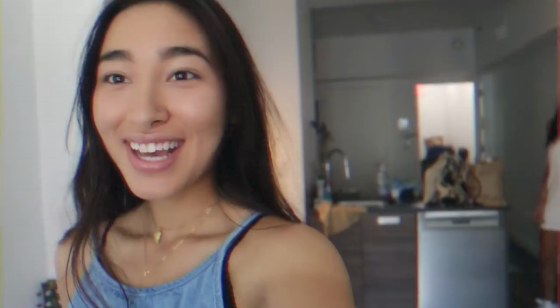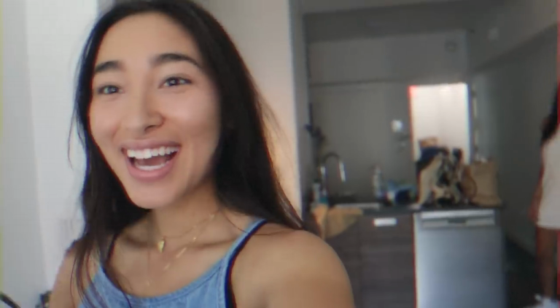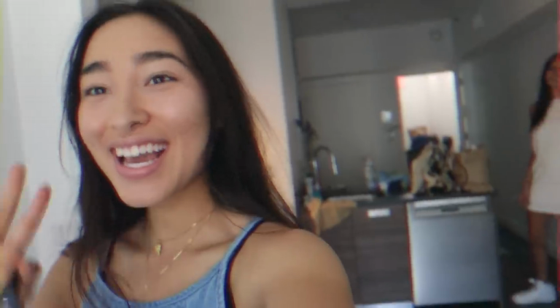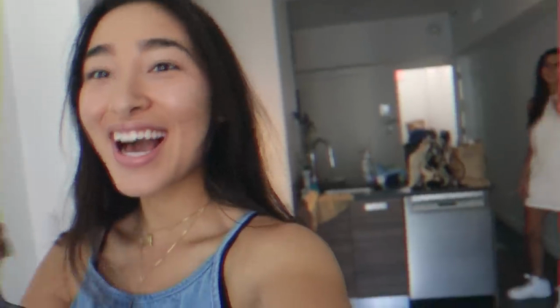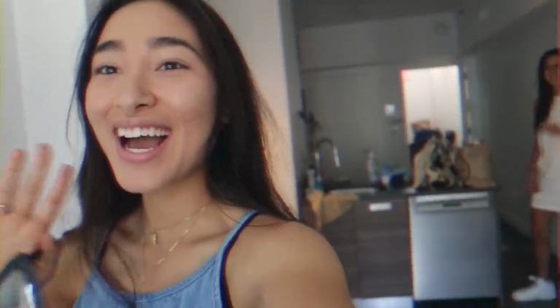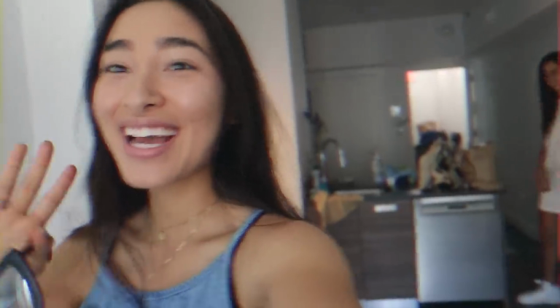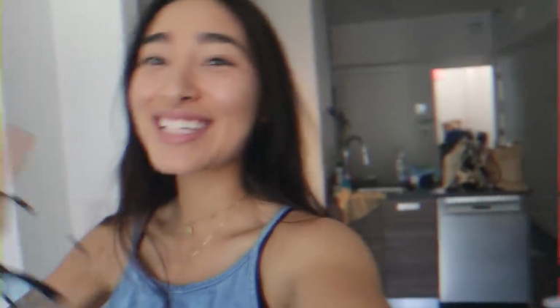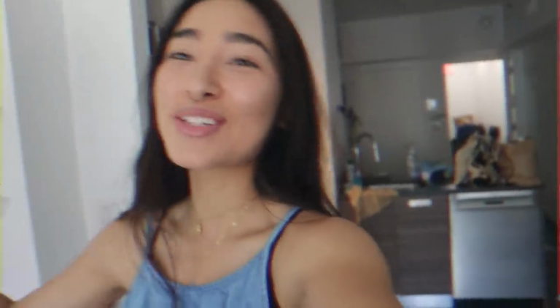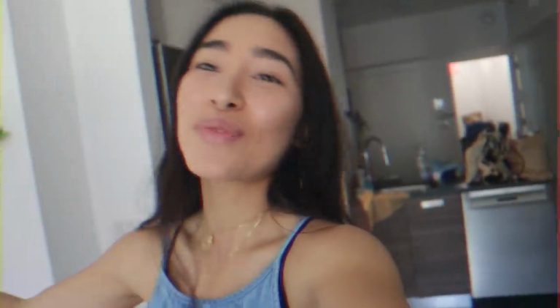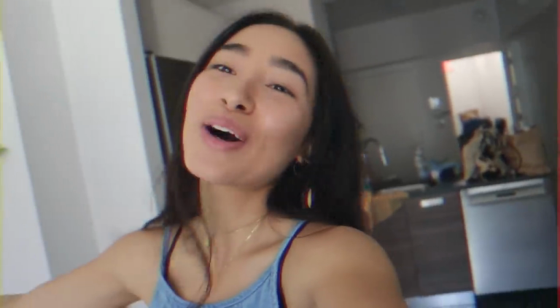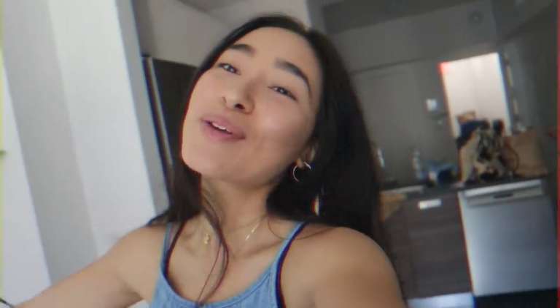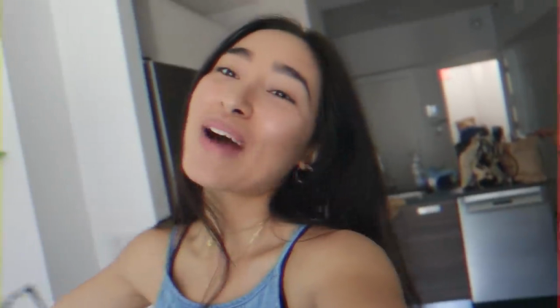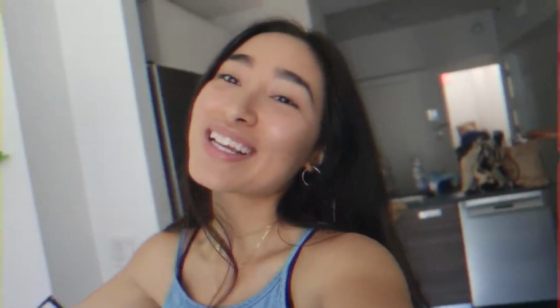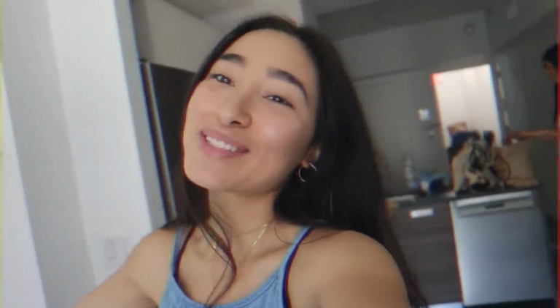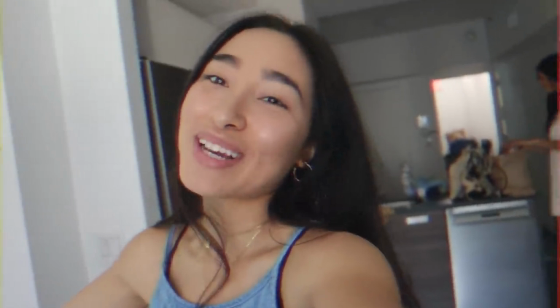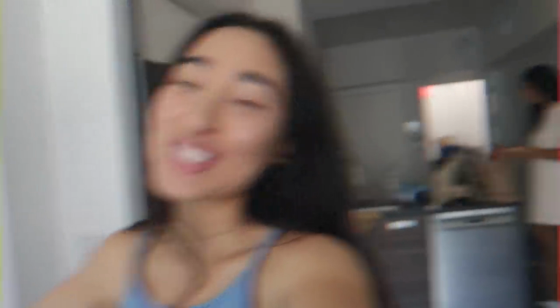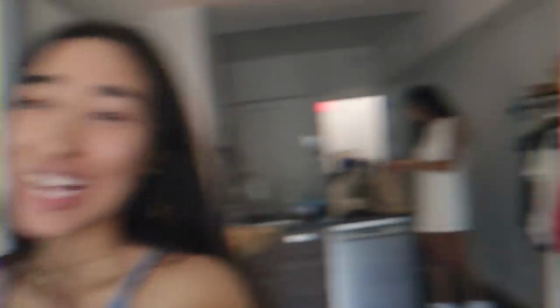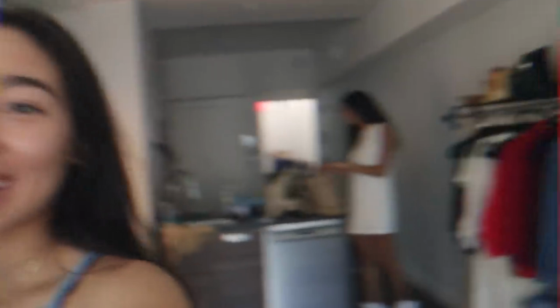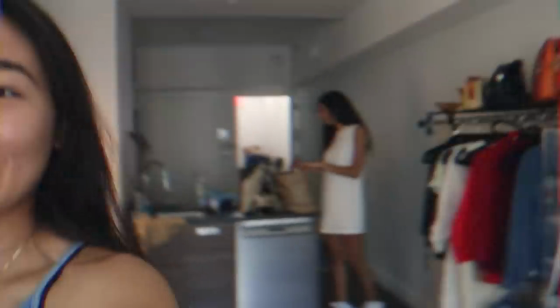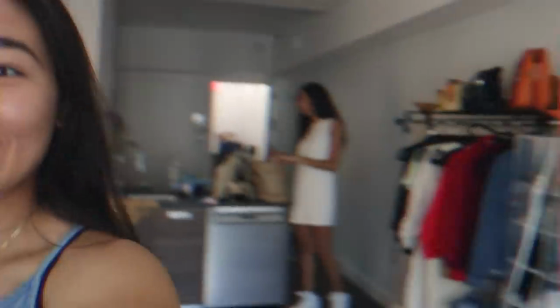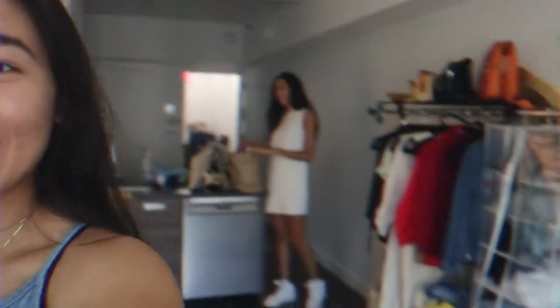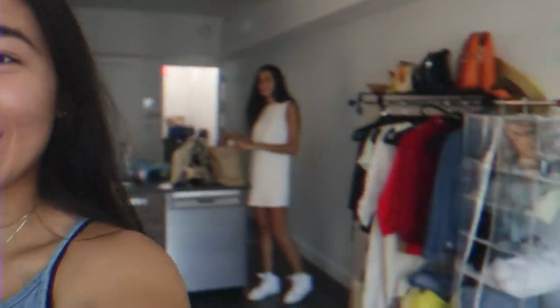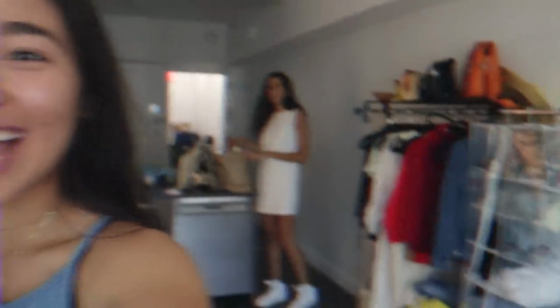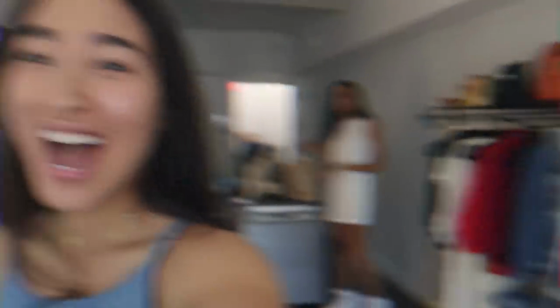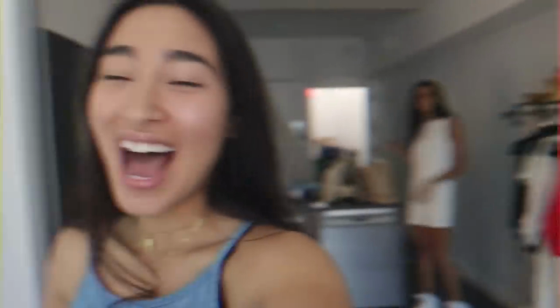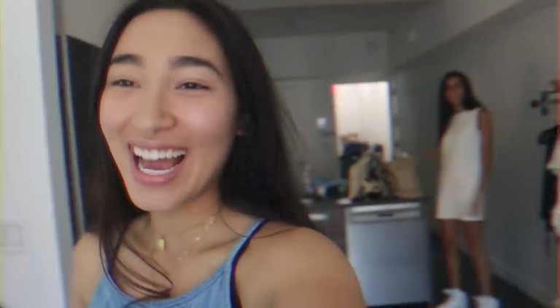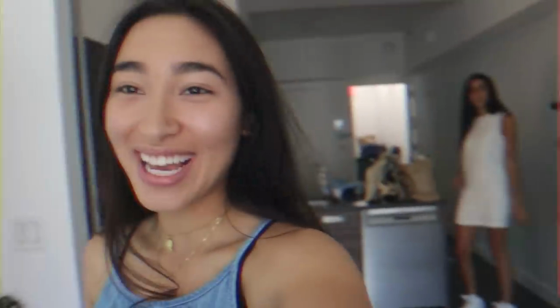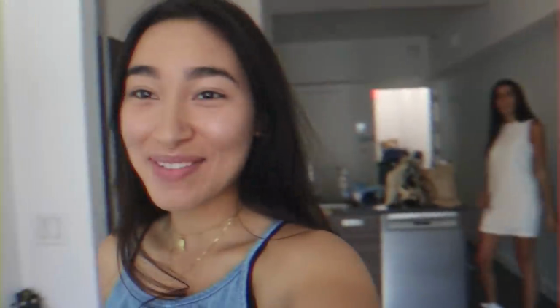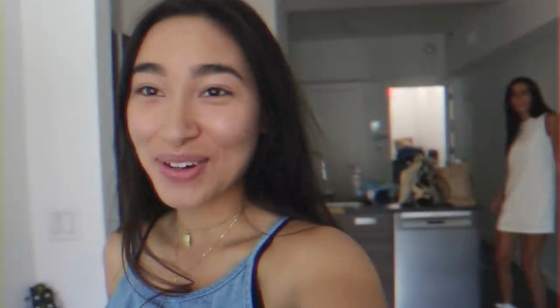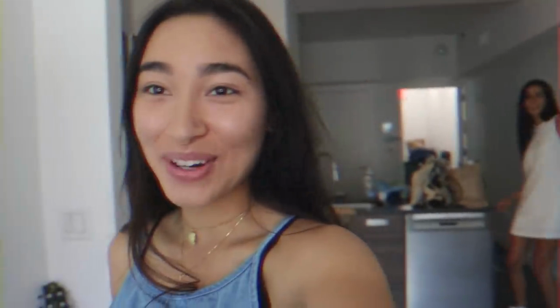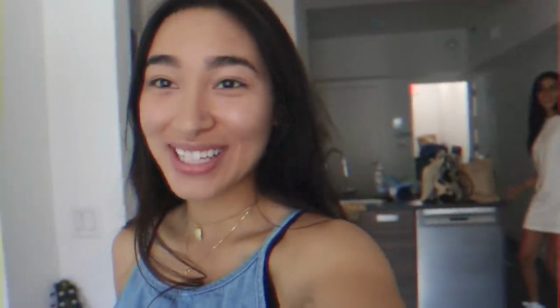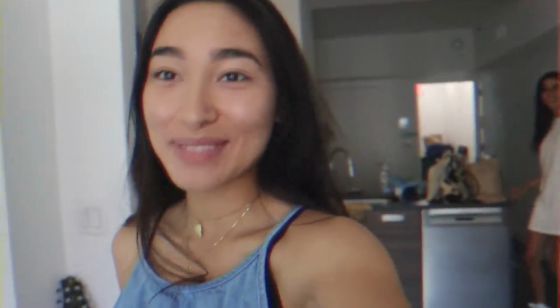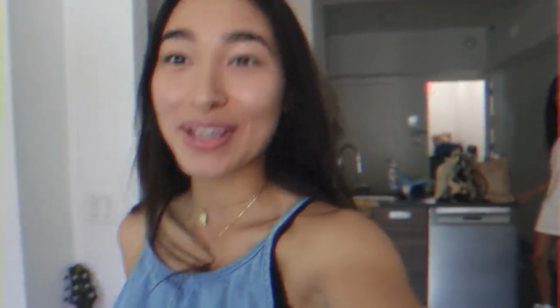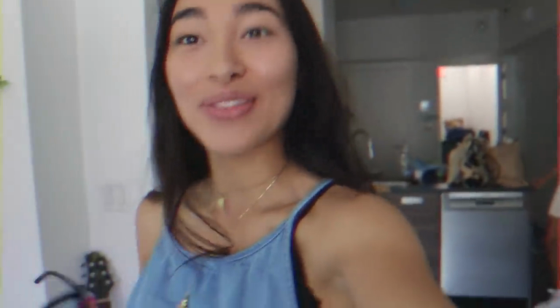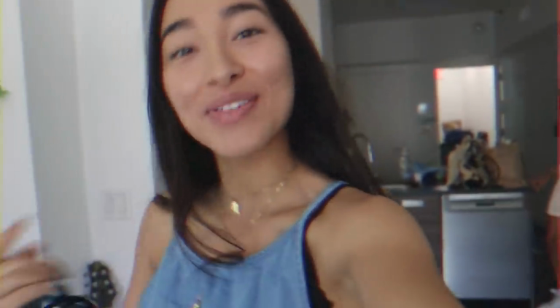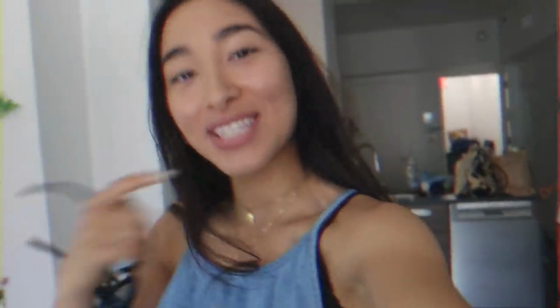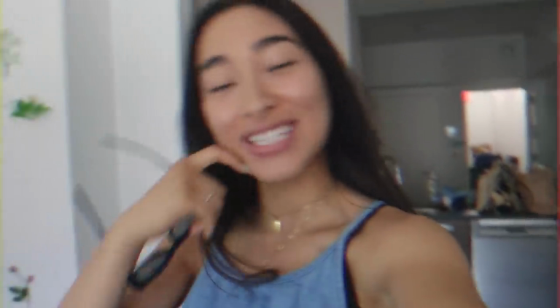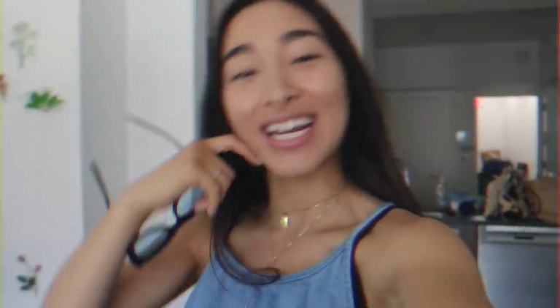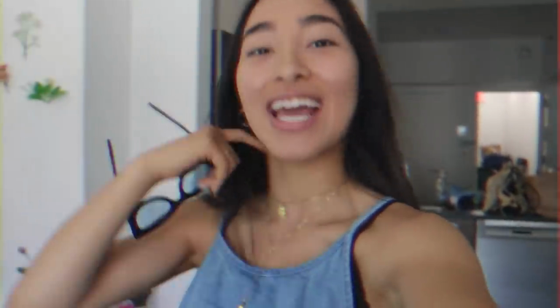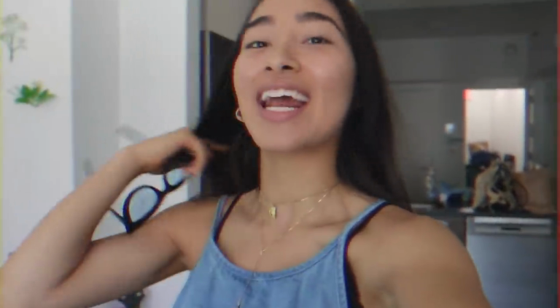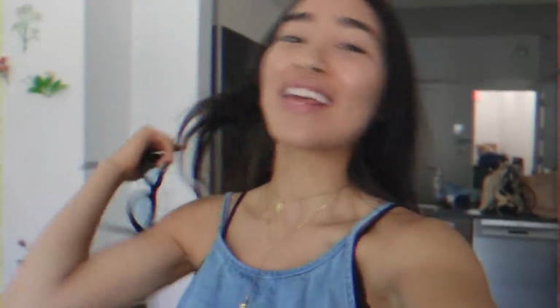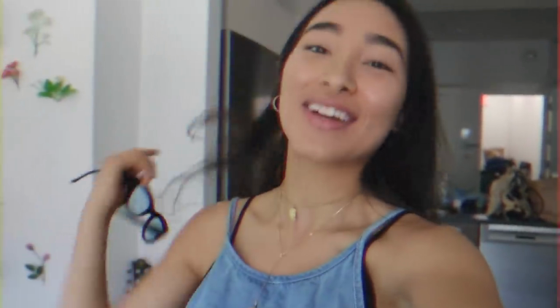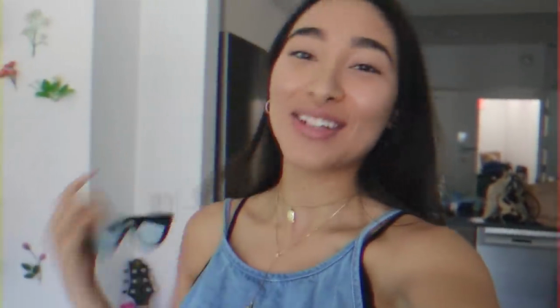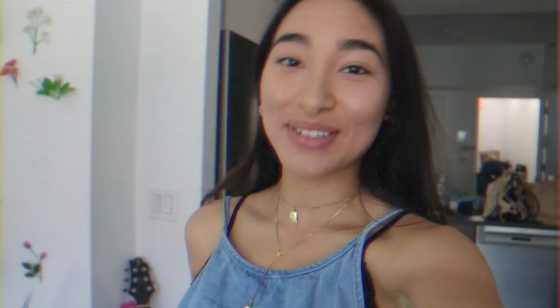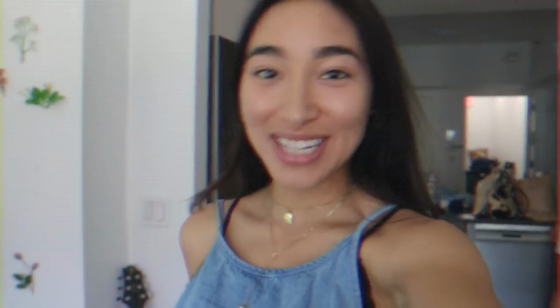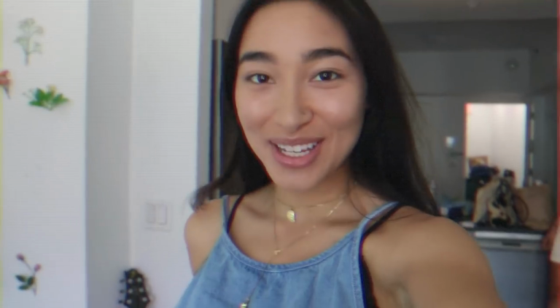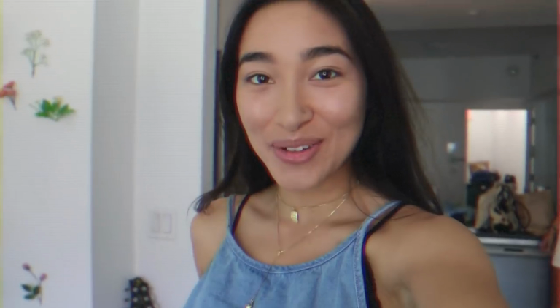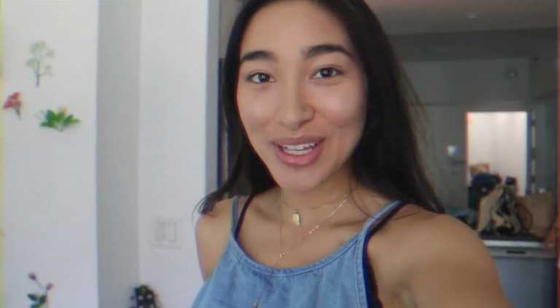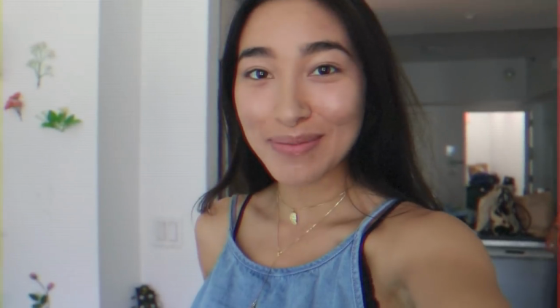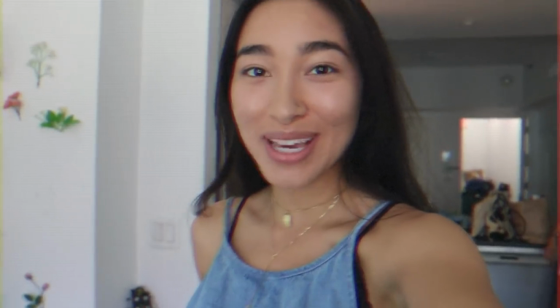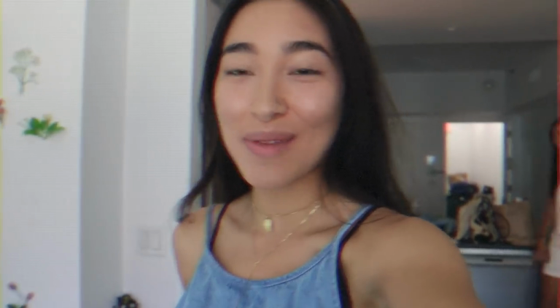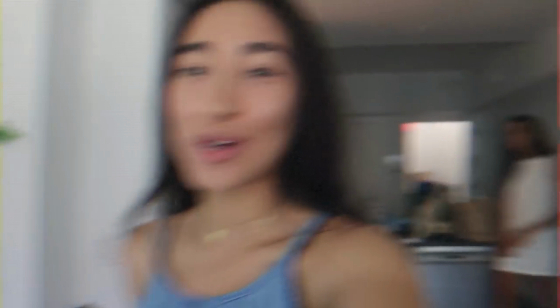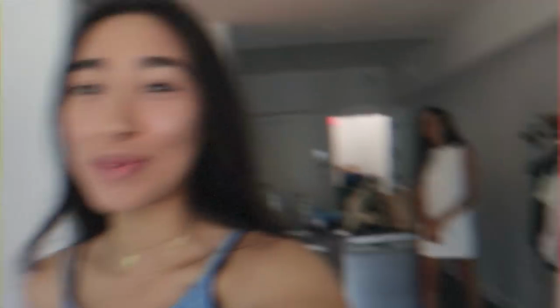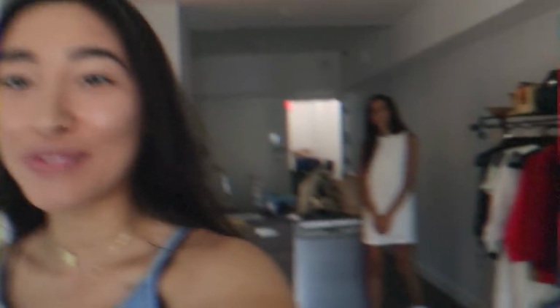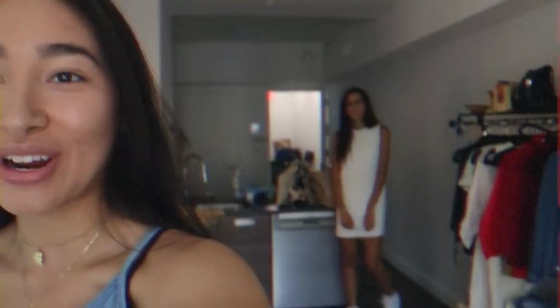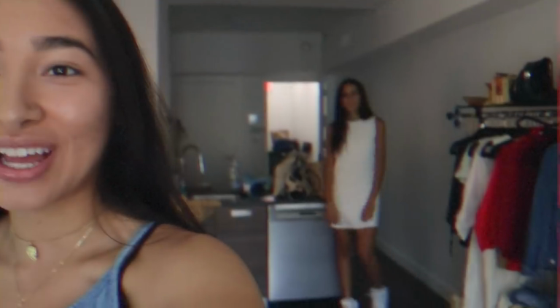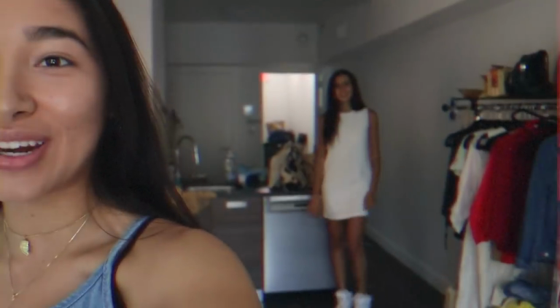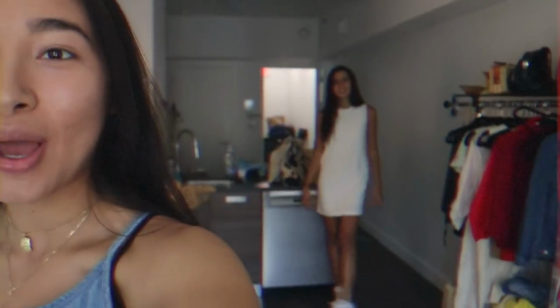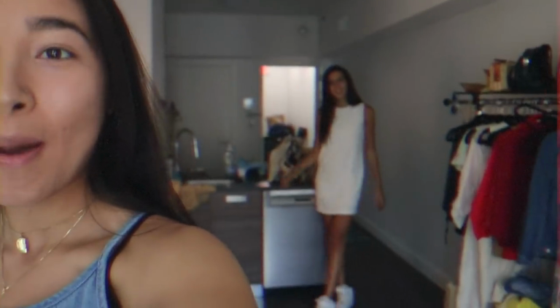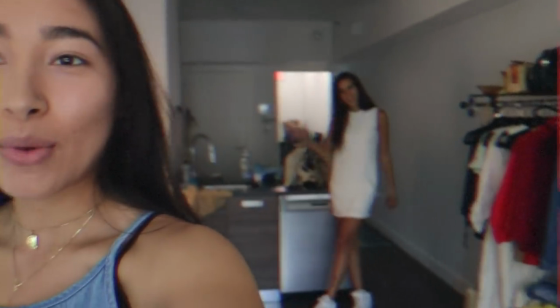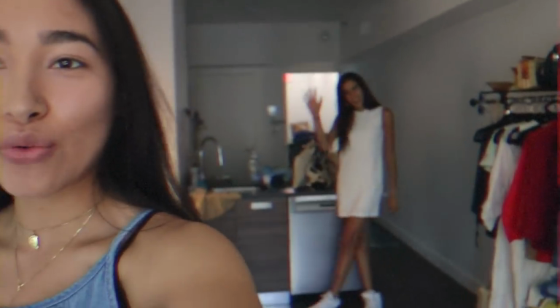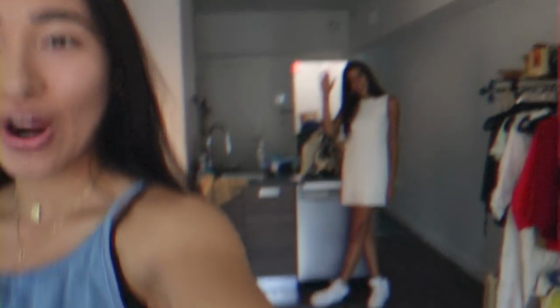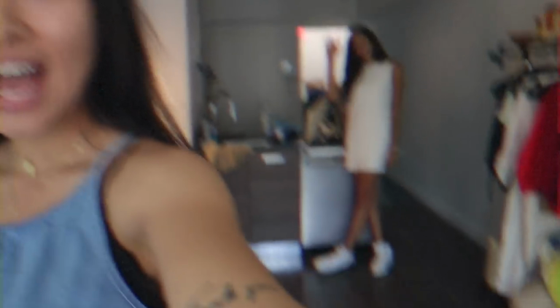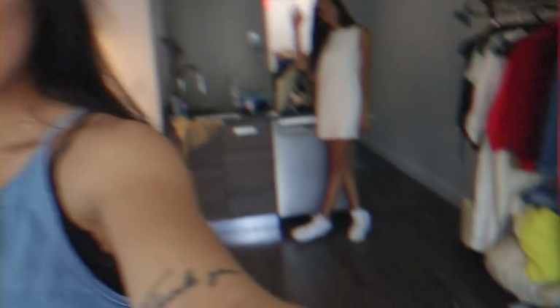Hi guys! Welcome back to my channel. I am going to be thrifting today and I thought that I would take you with me. I'm with my friend Mariah.